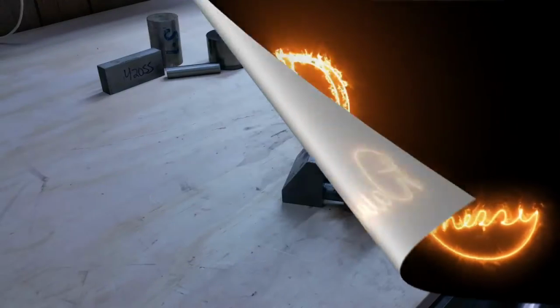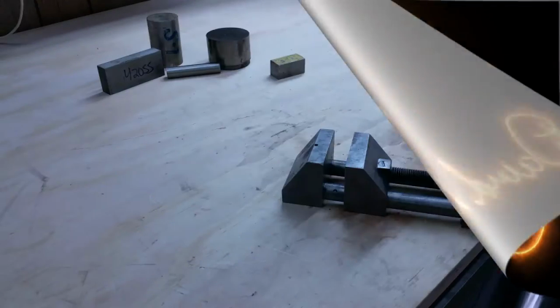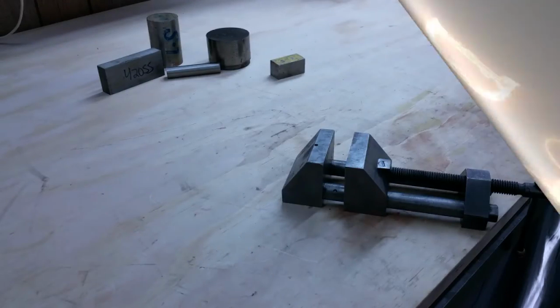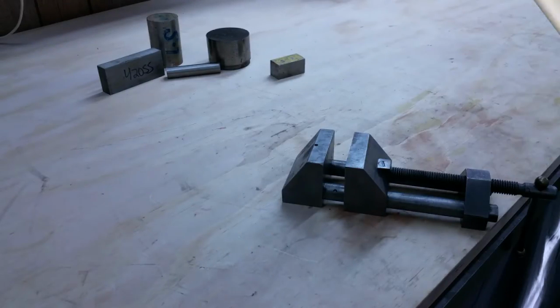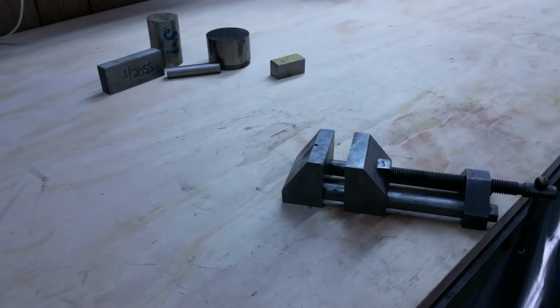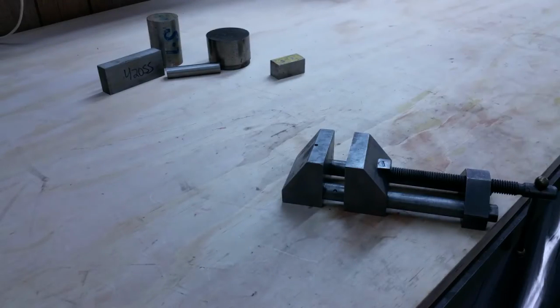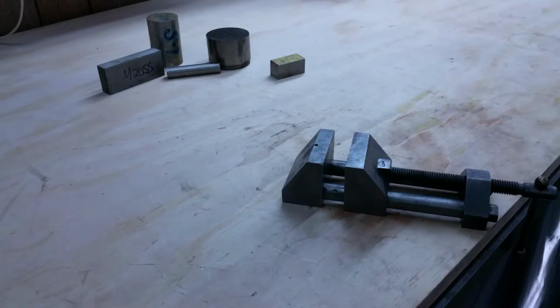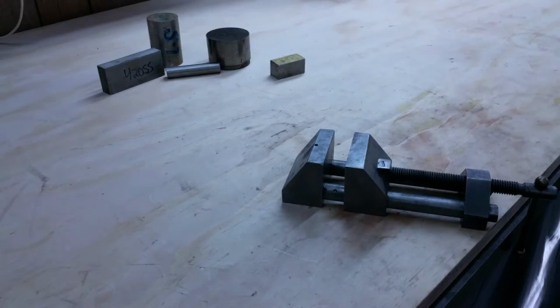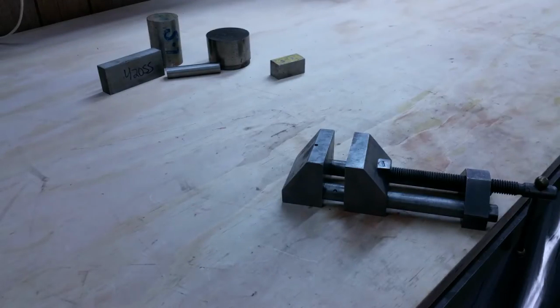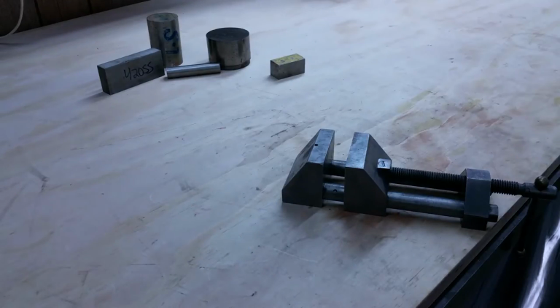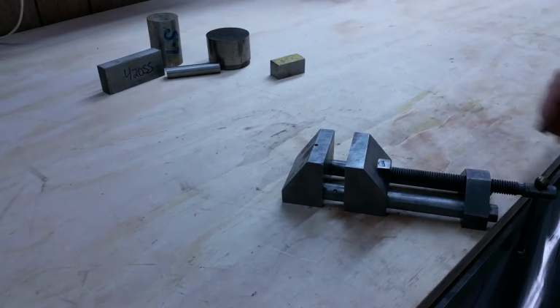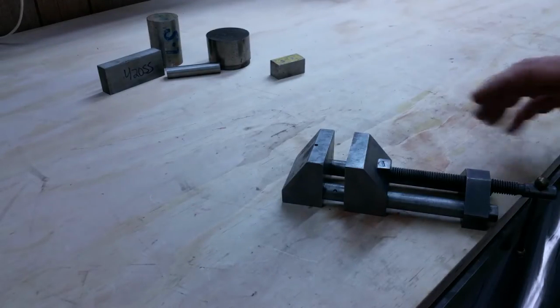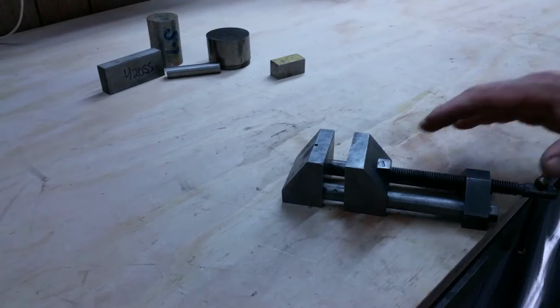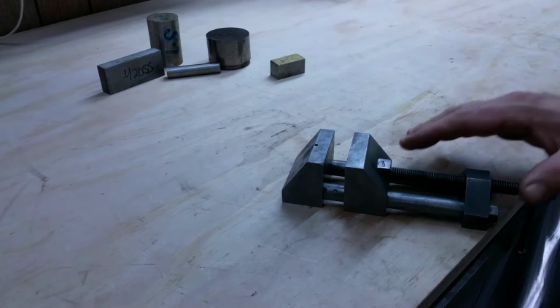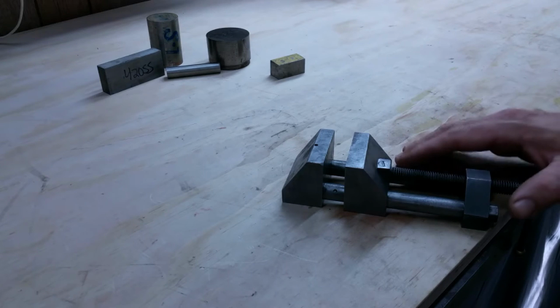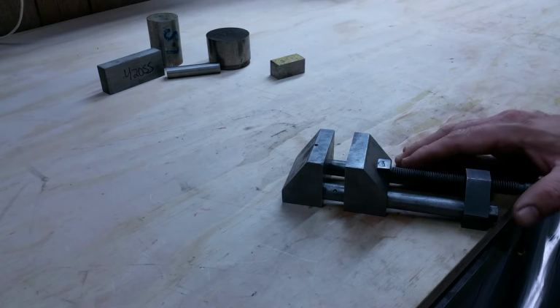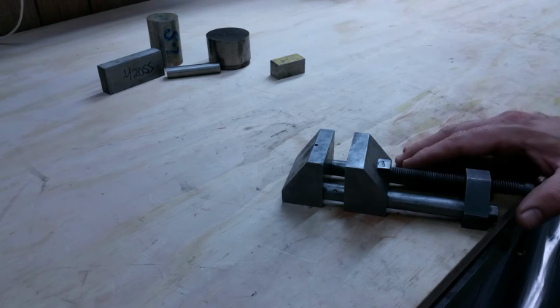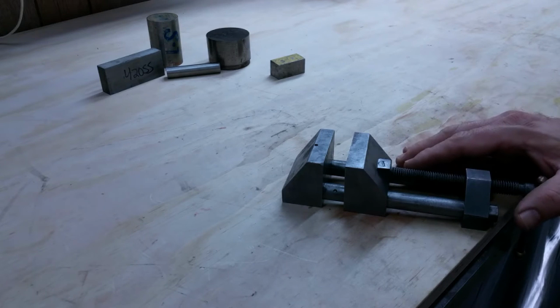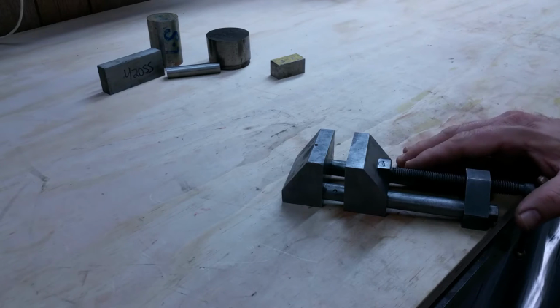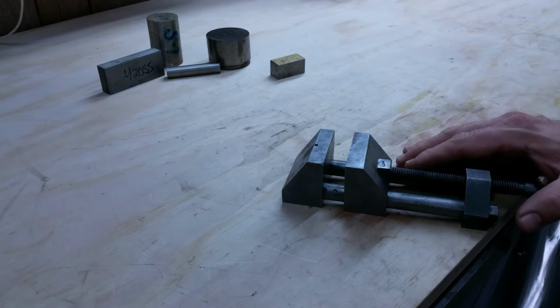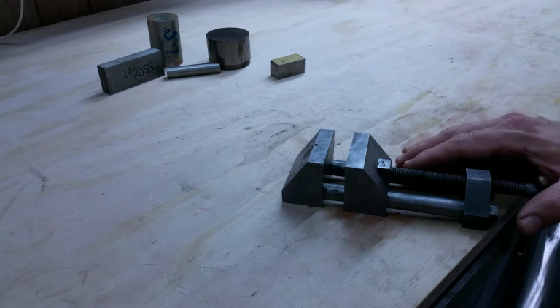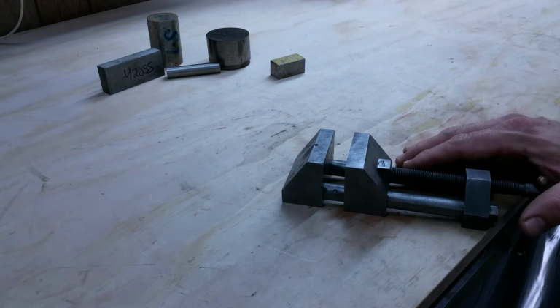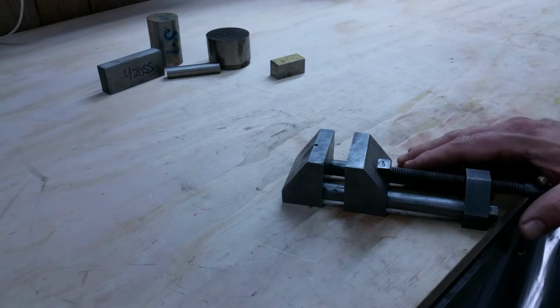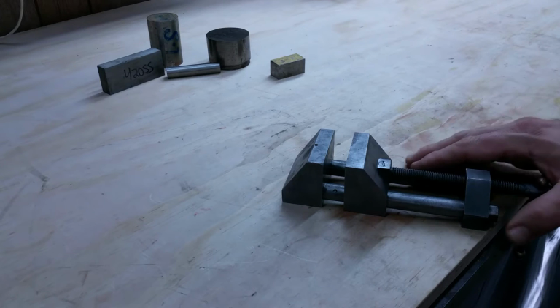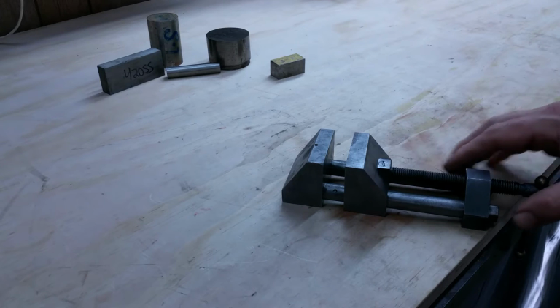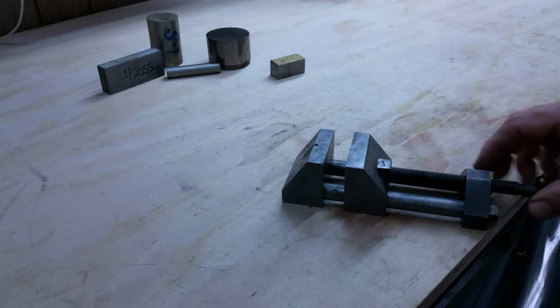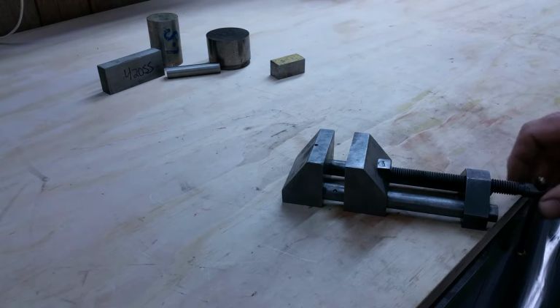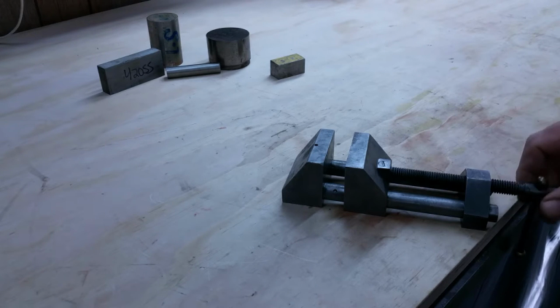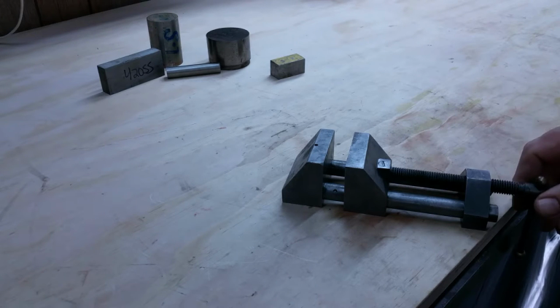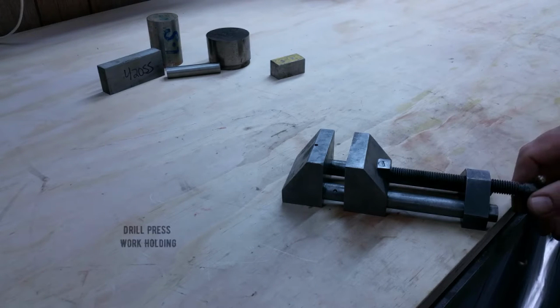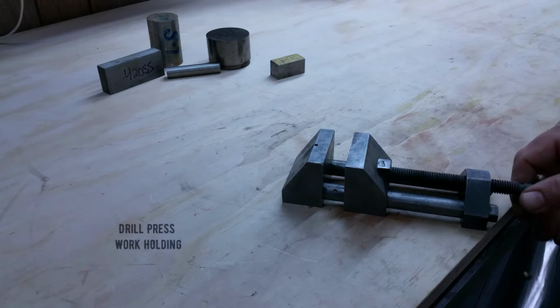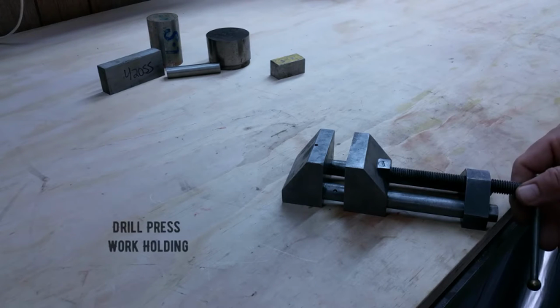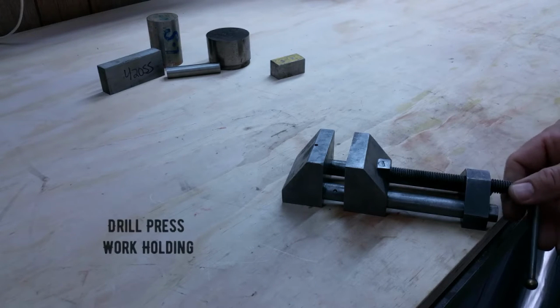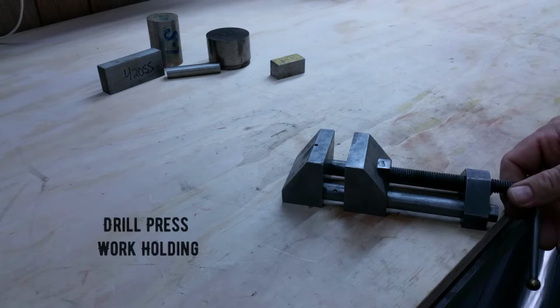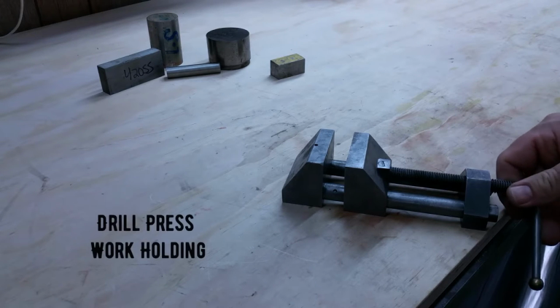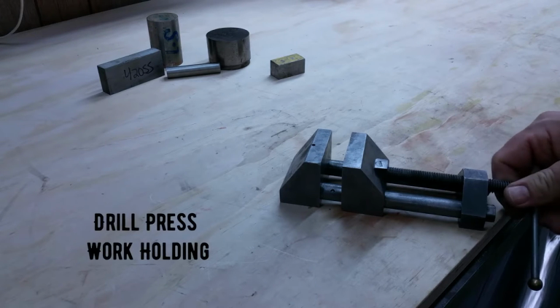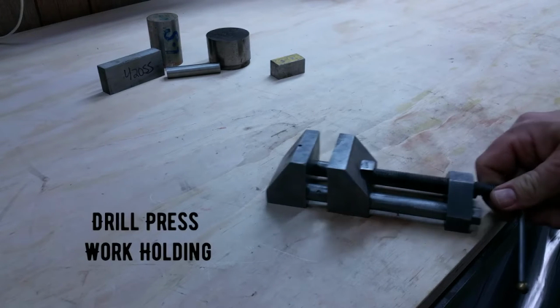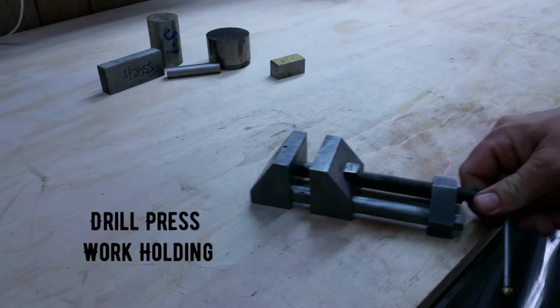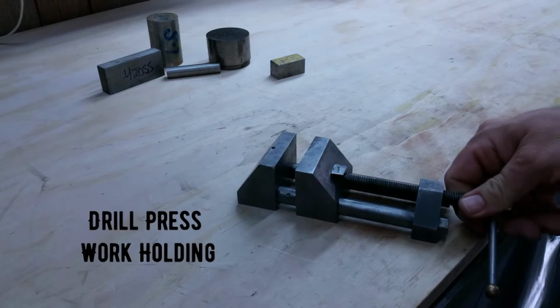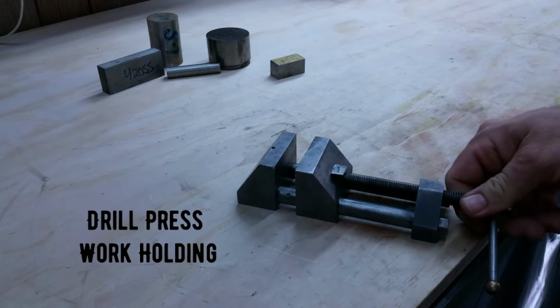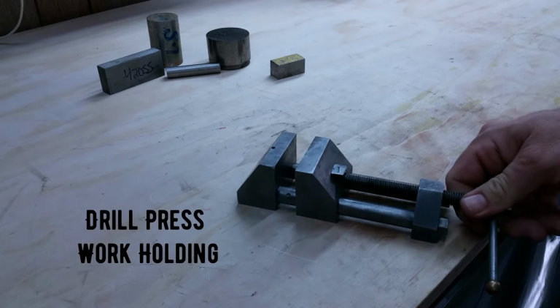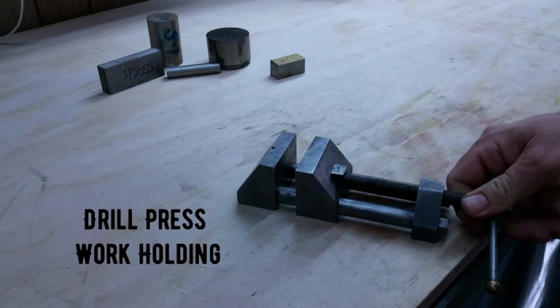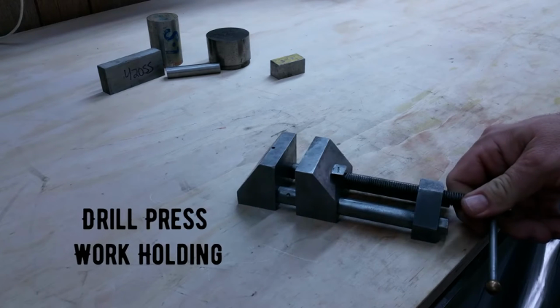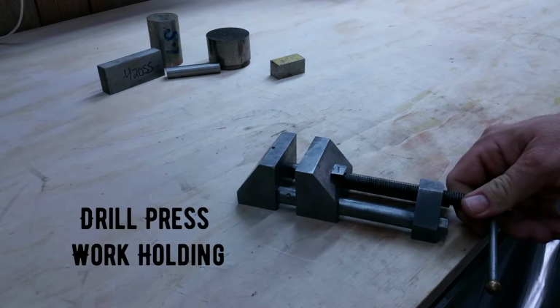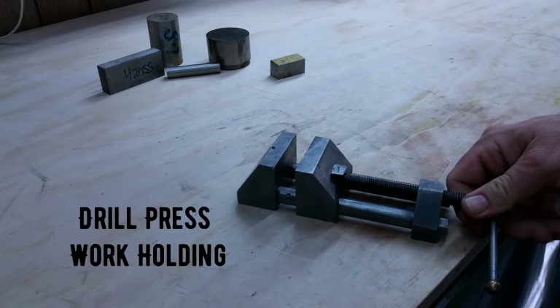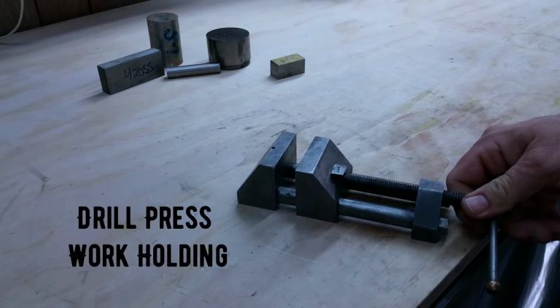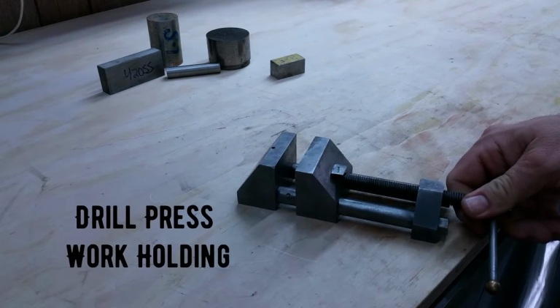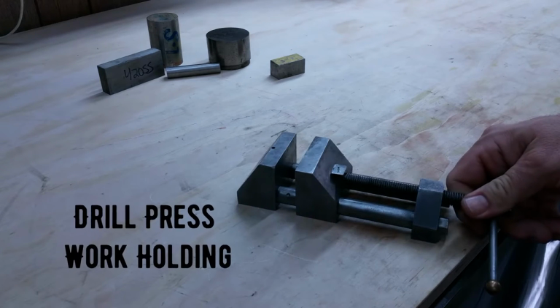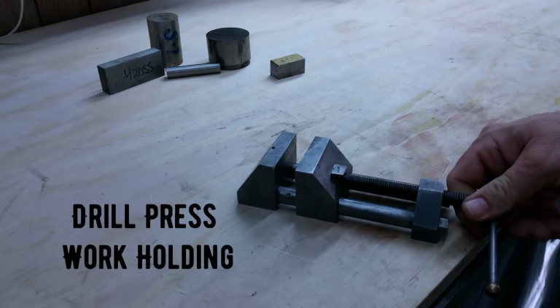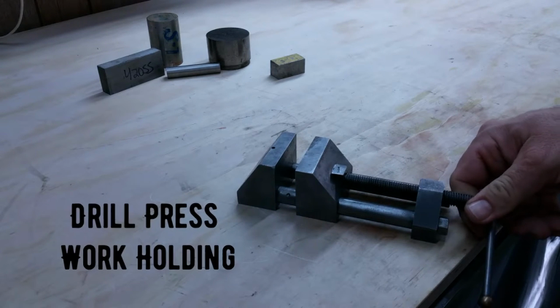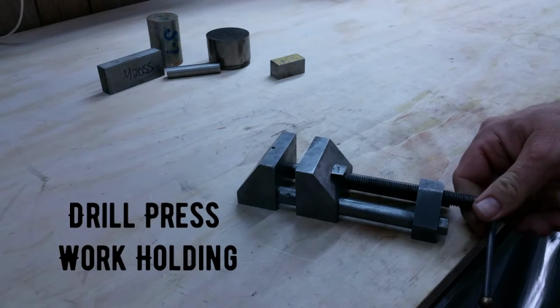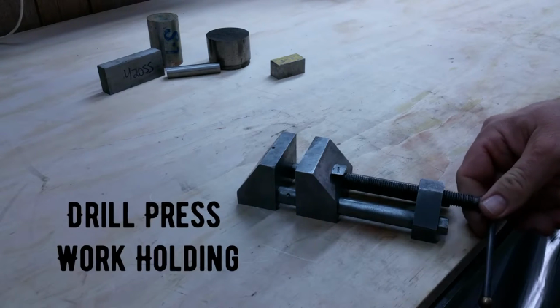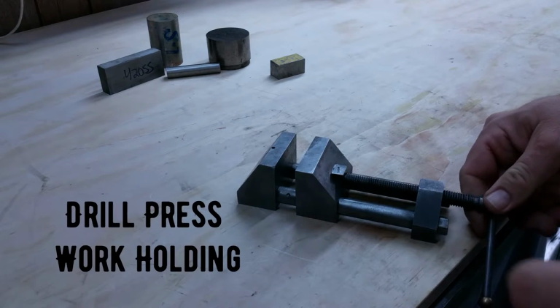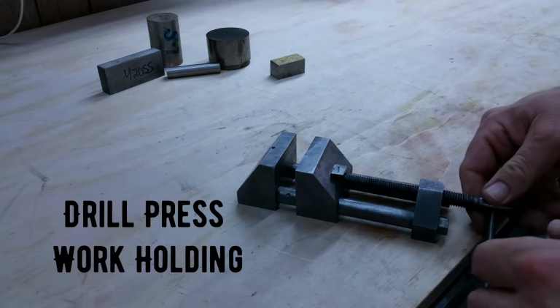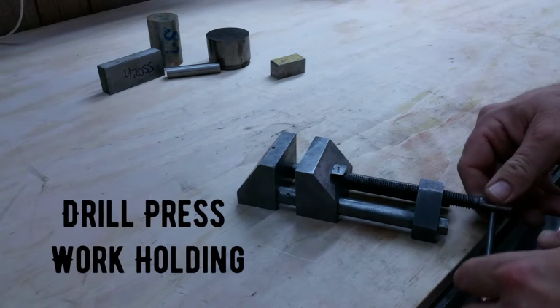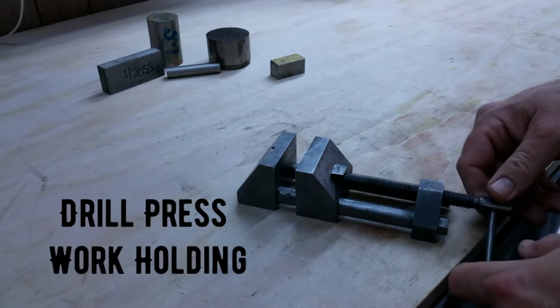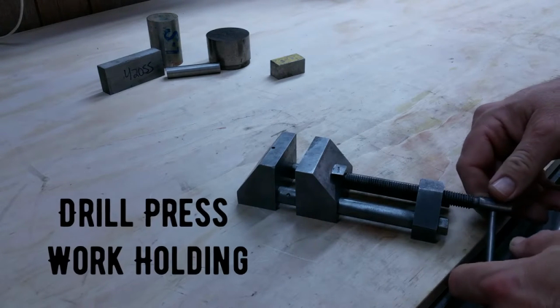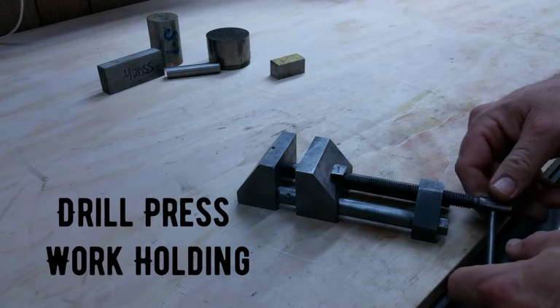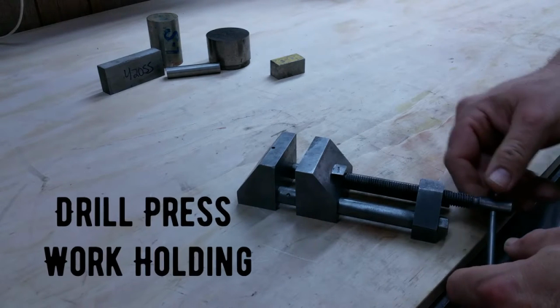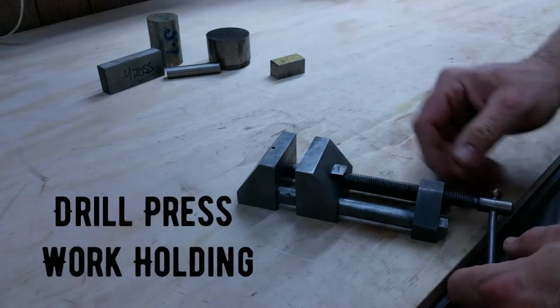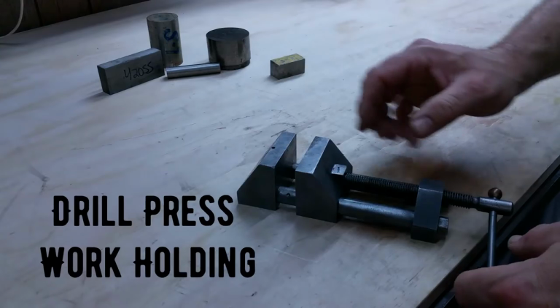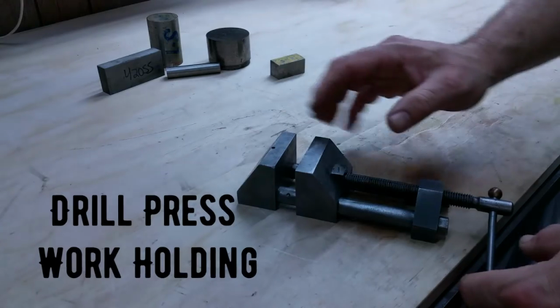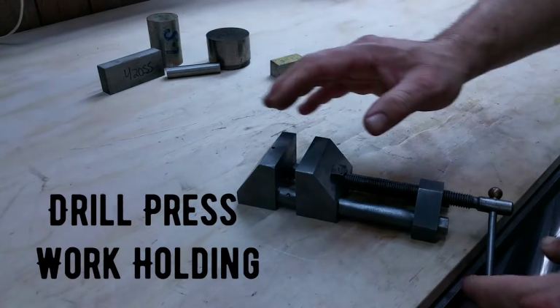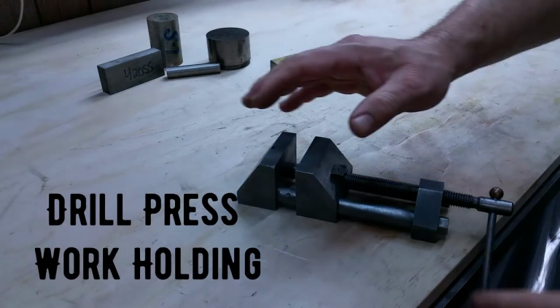Hello, David Dominesi here. I wanted to show you some of the tools that I use to hold work in the drill press.